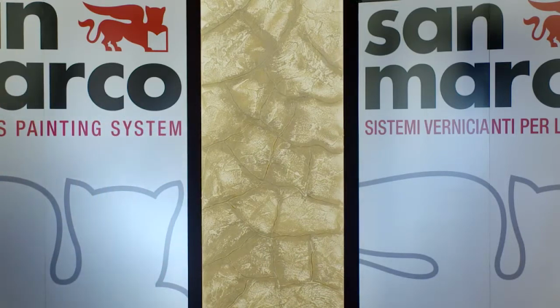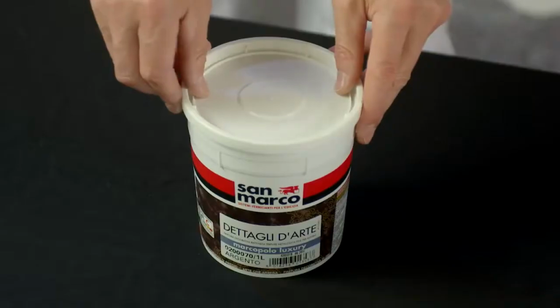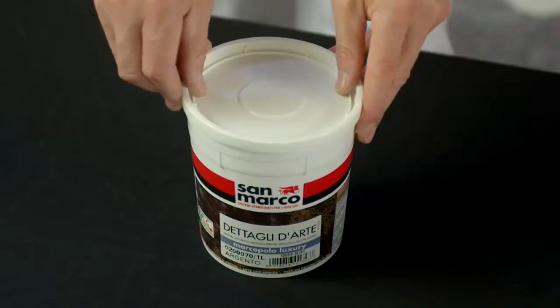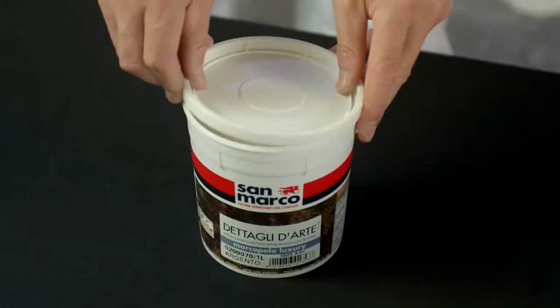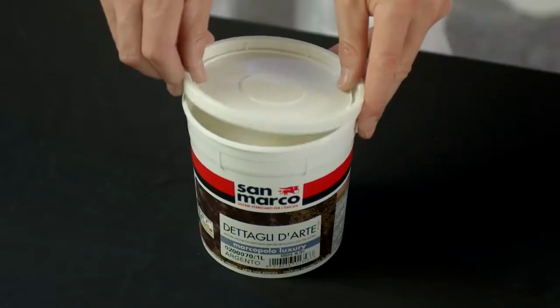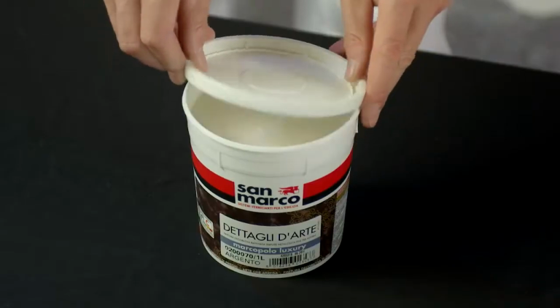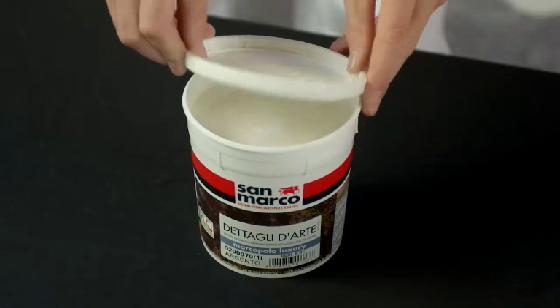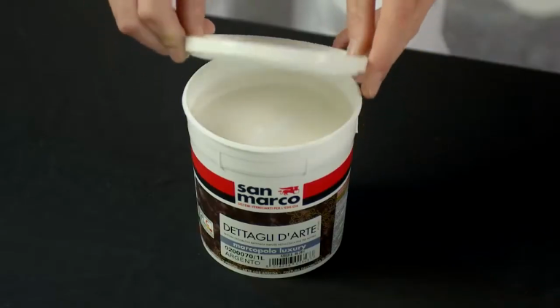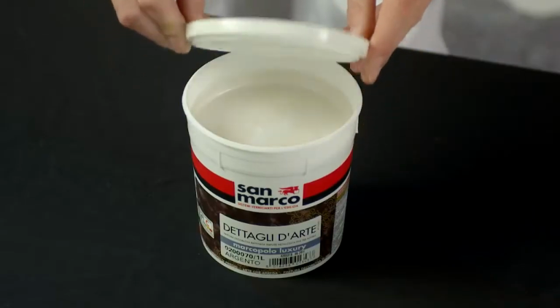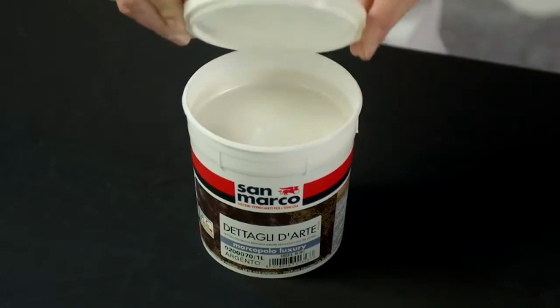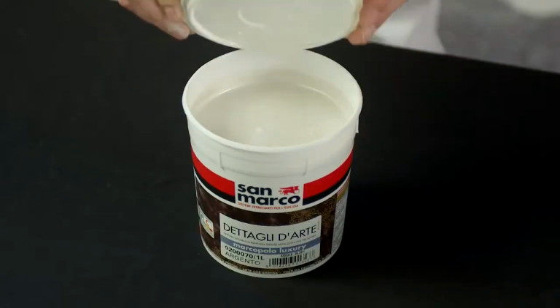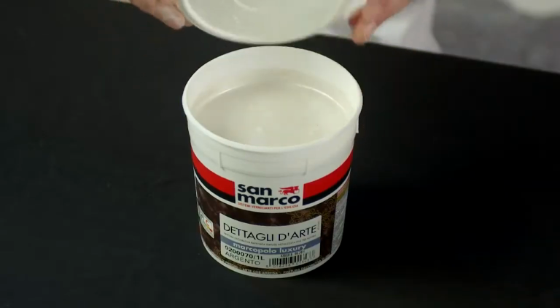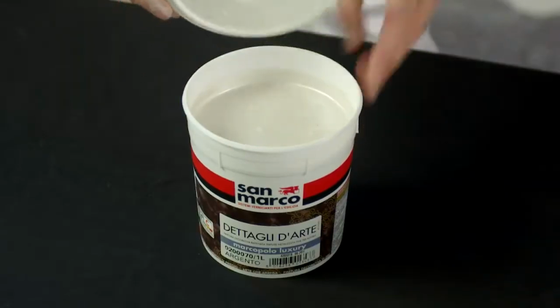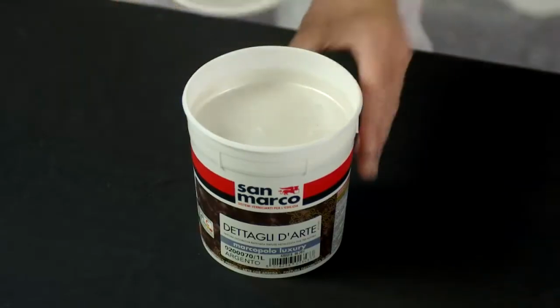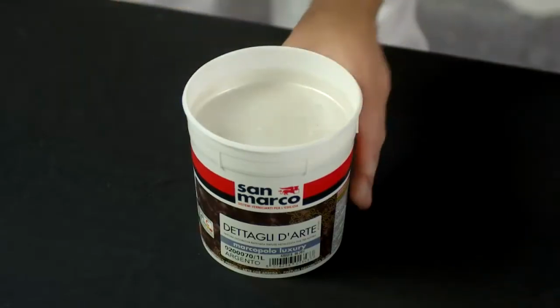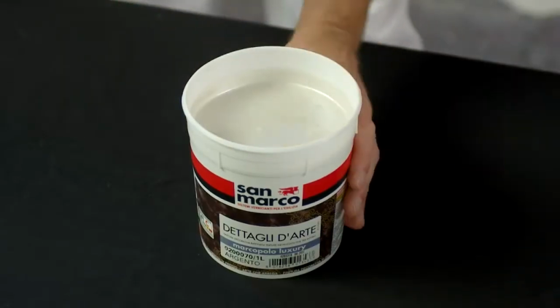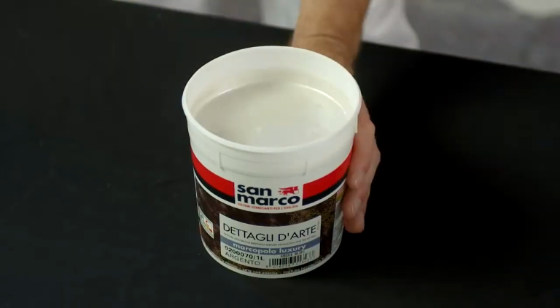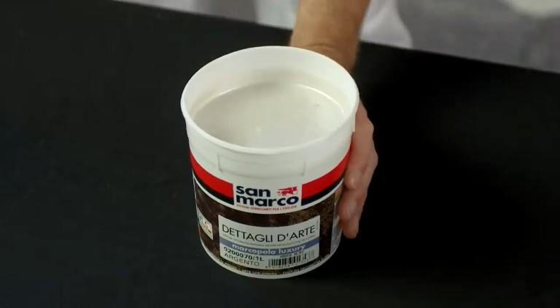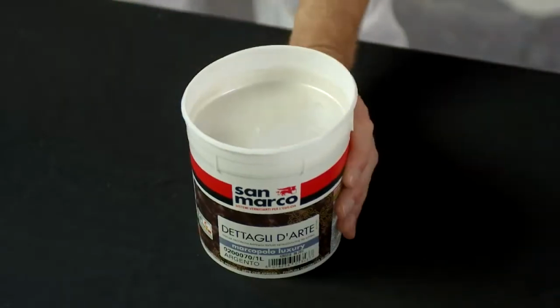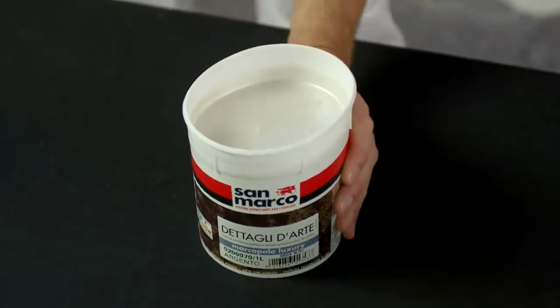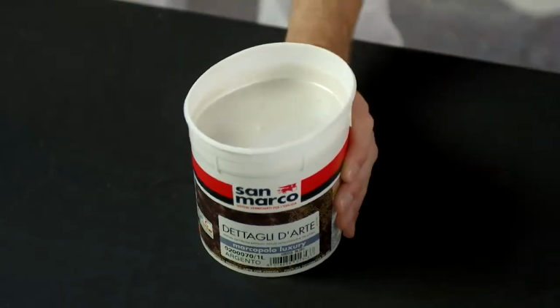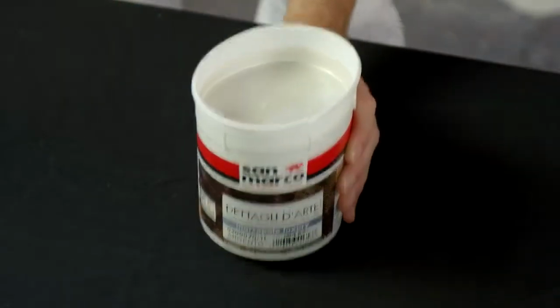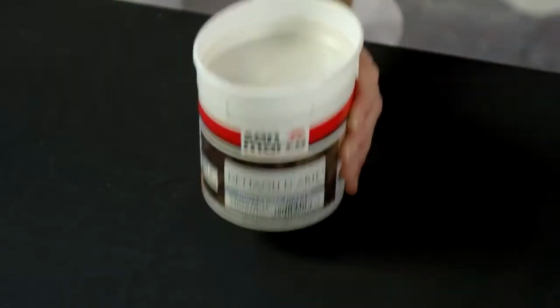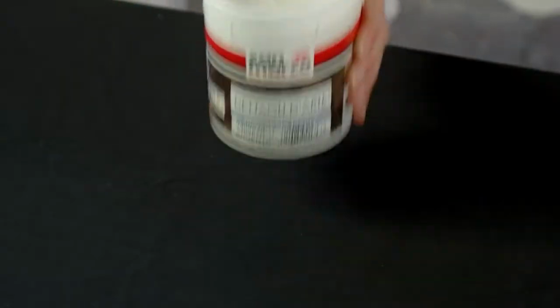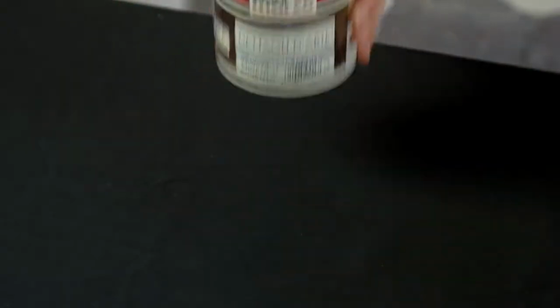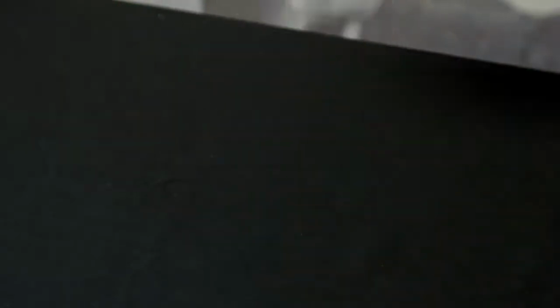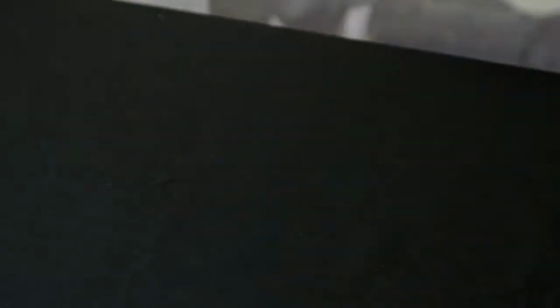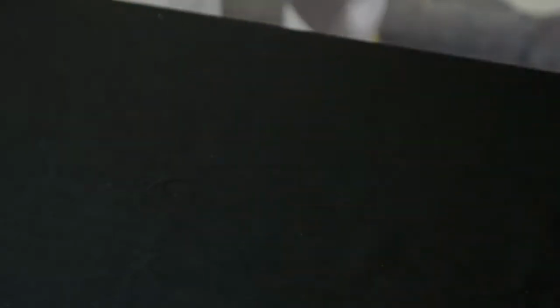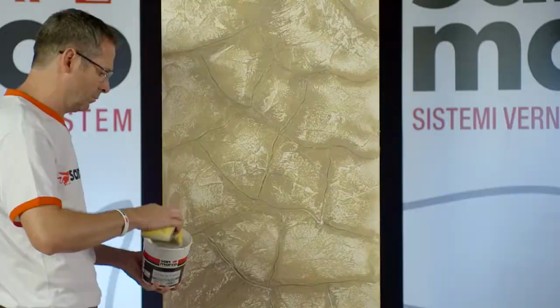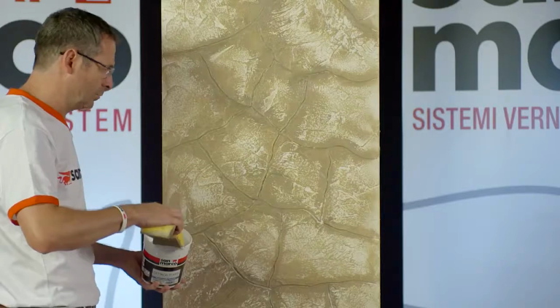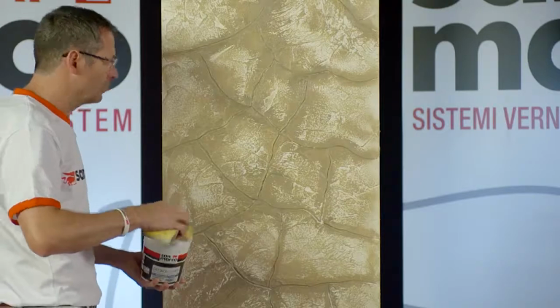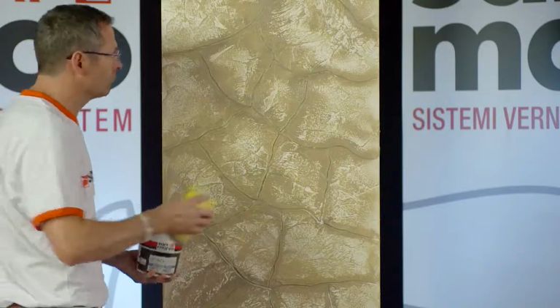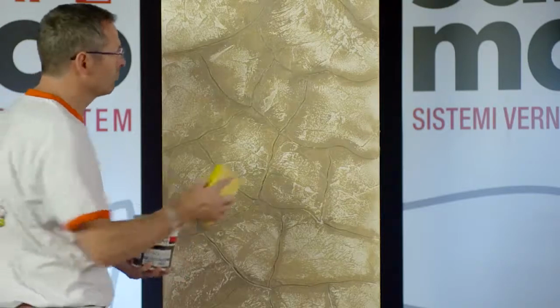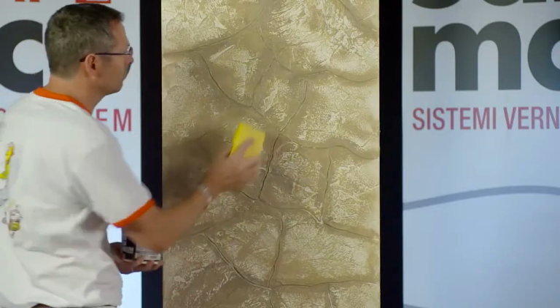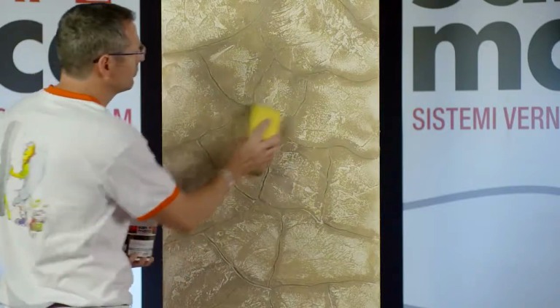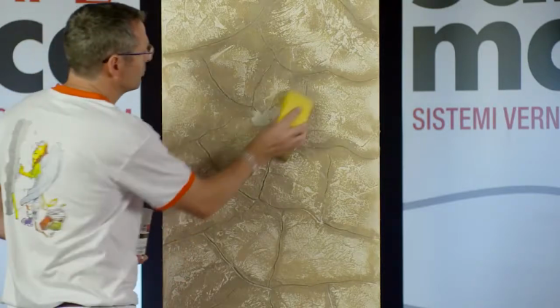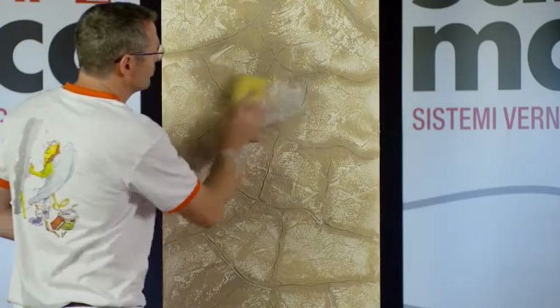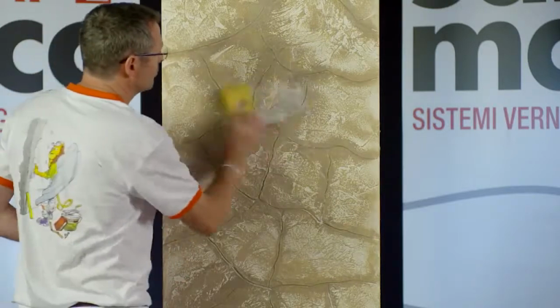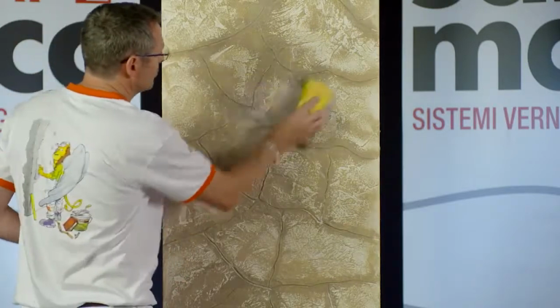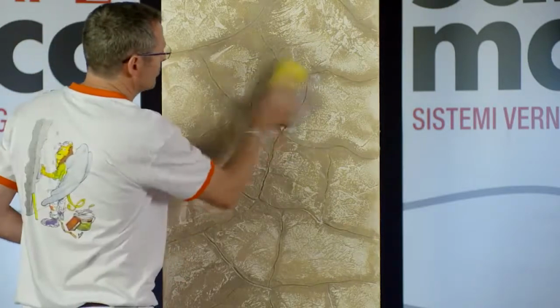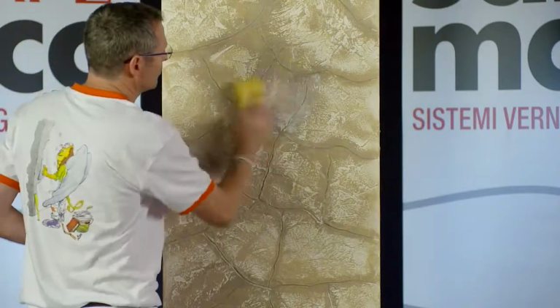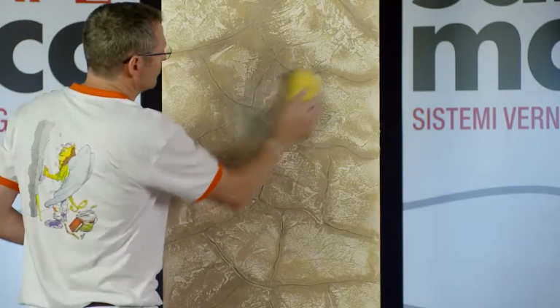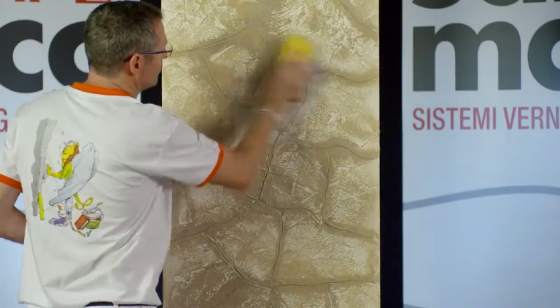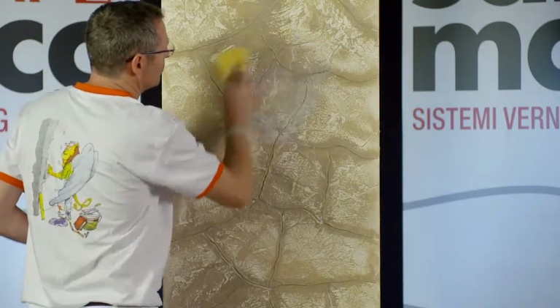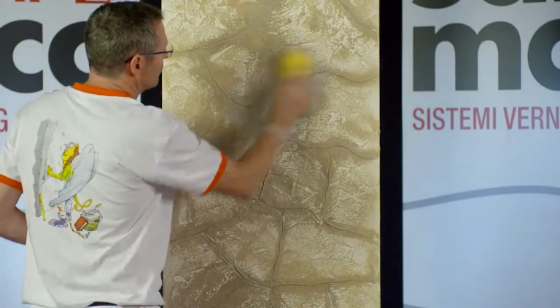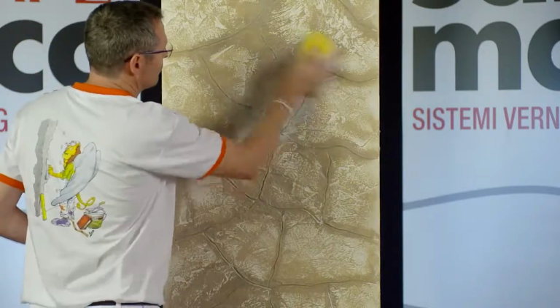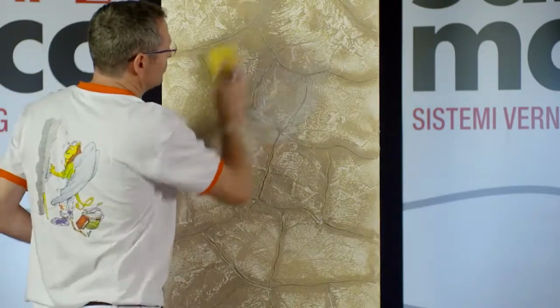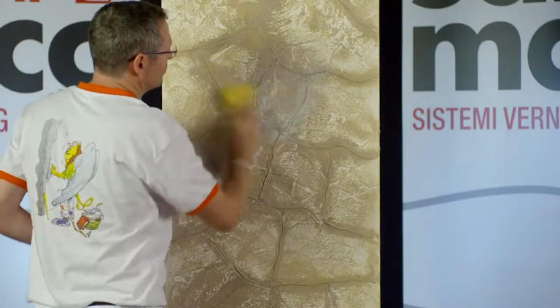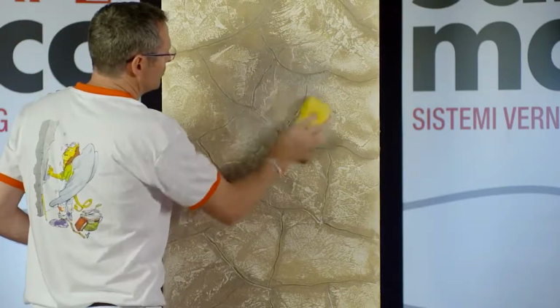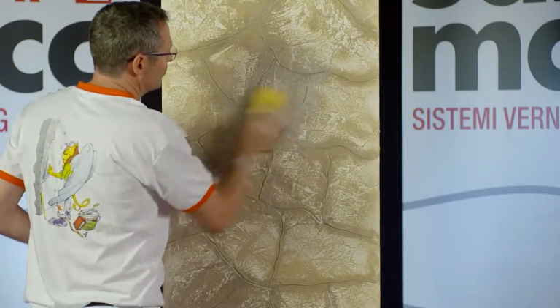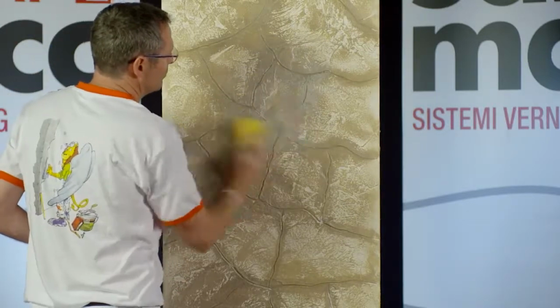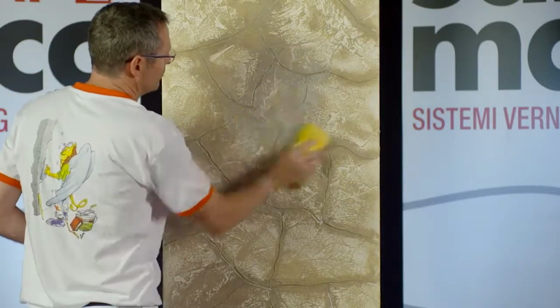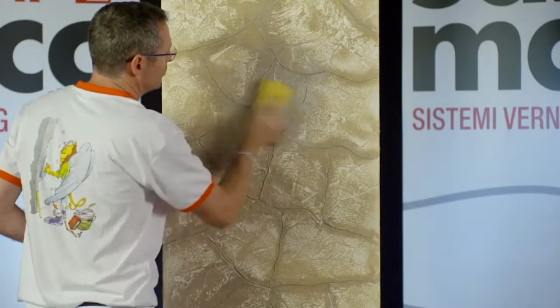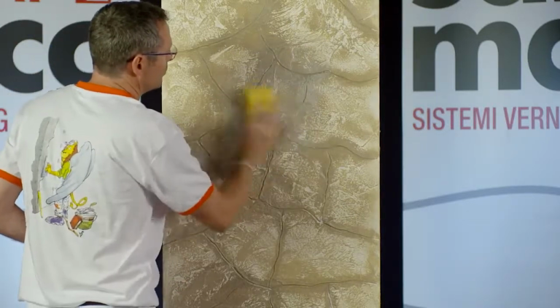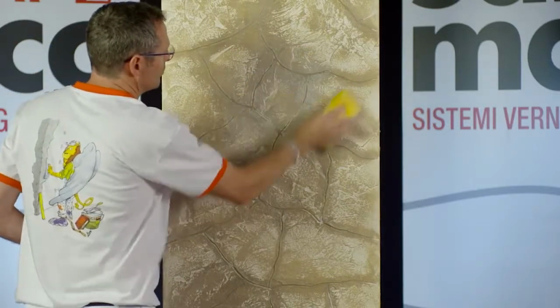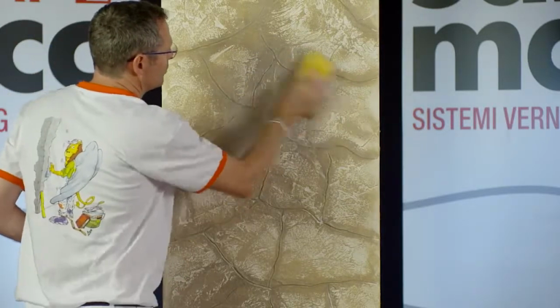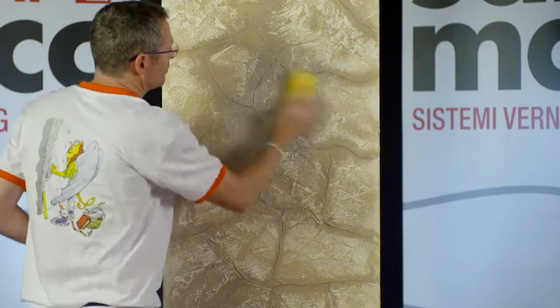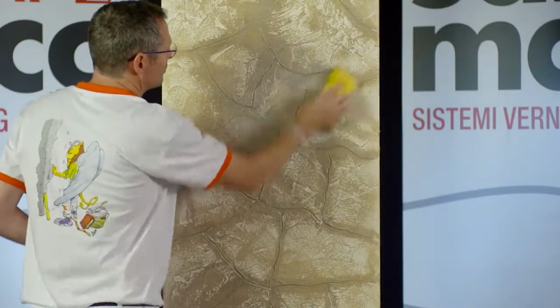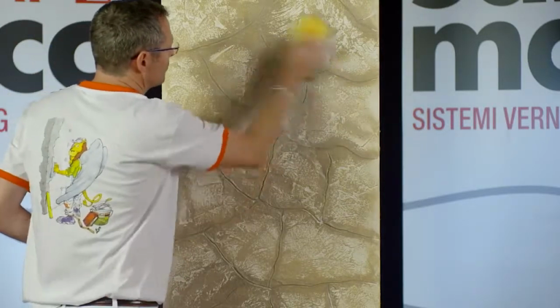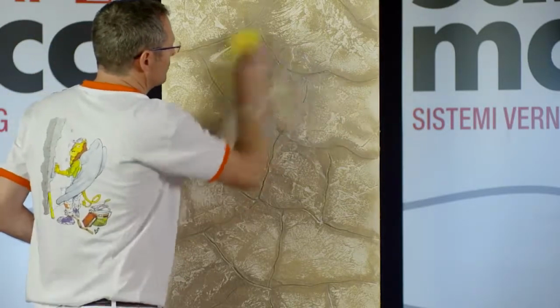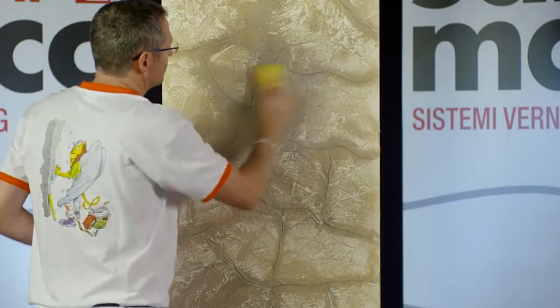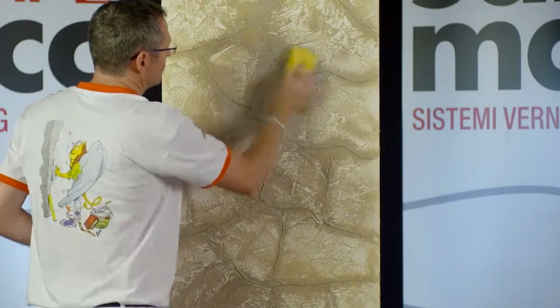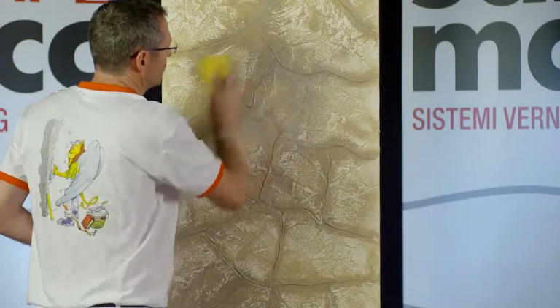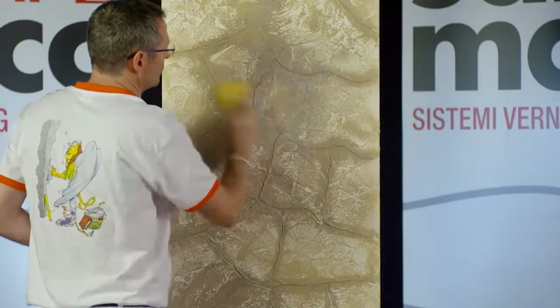Once dried, apply a light and shaded coat with Marco Polo Luxury Base Silver.